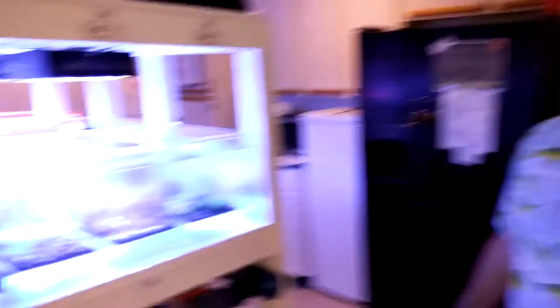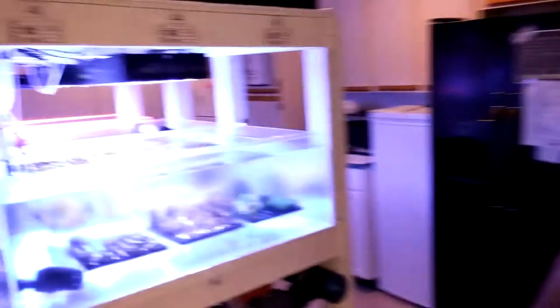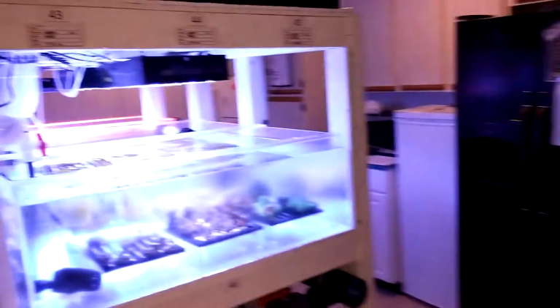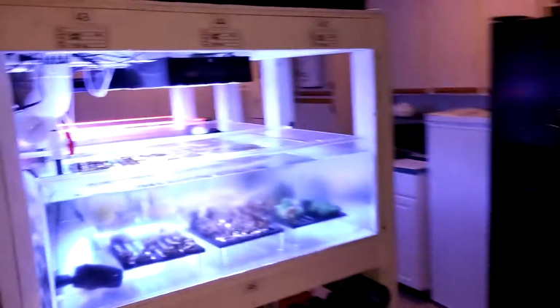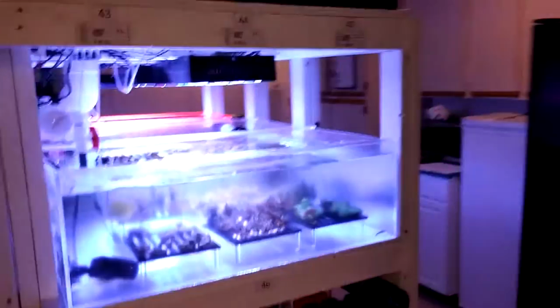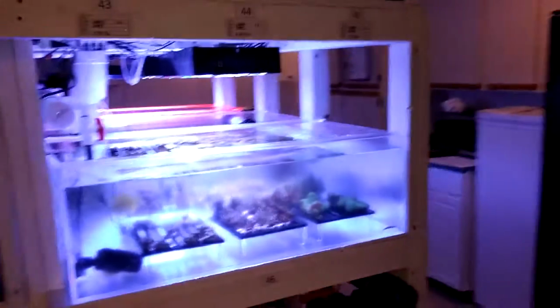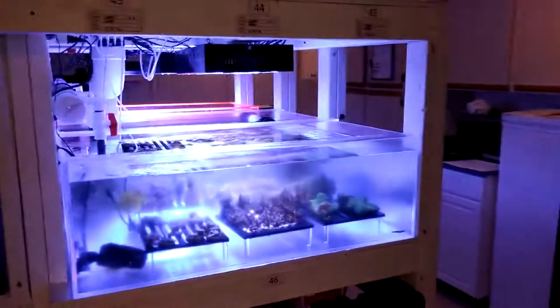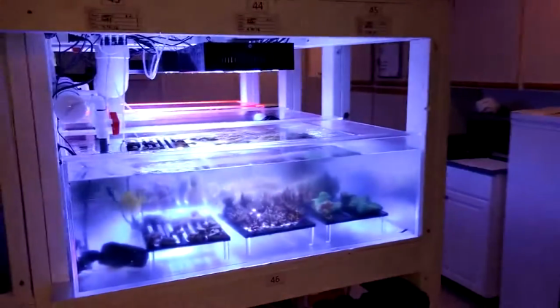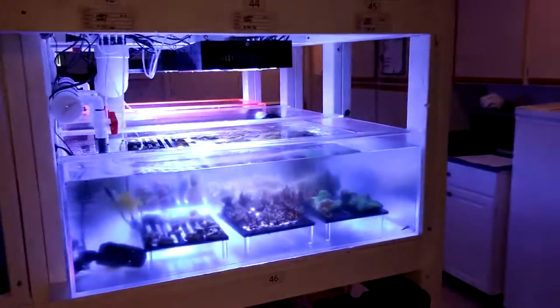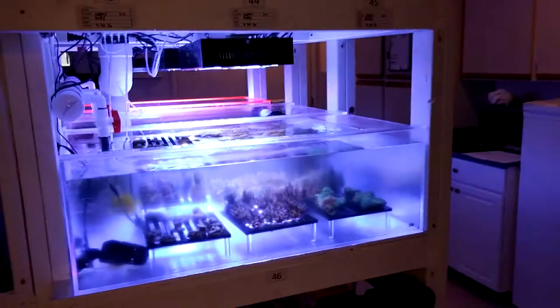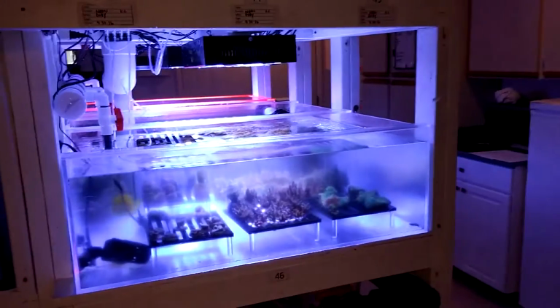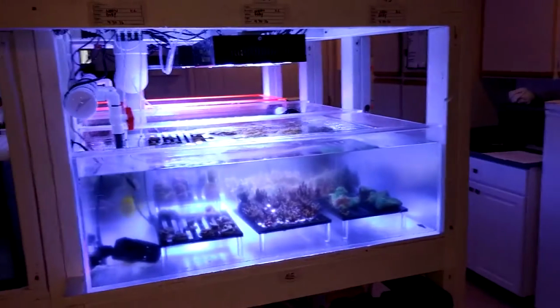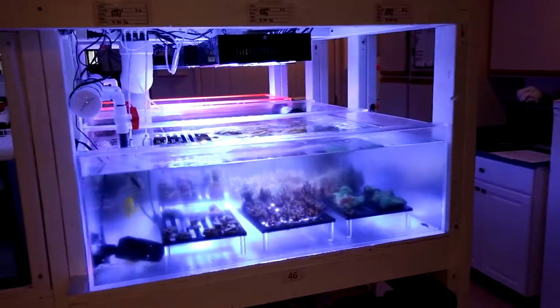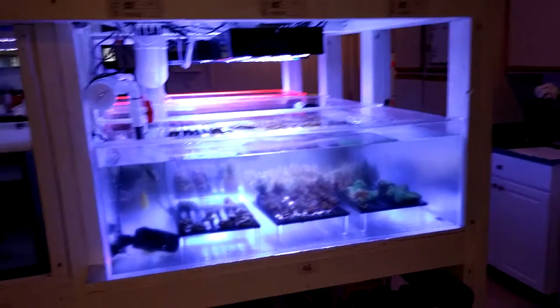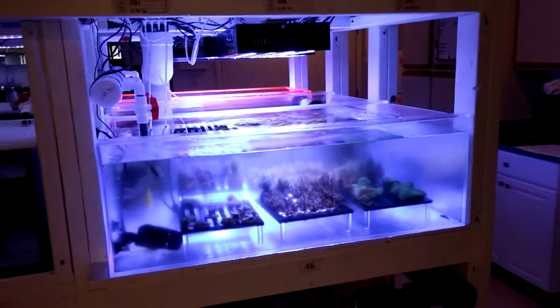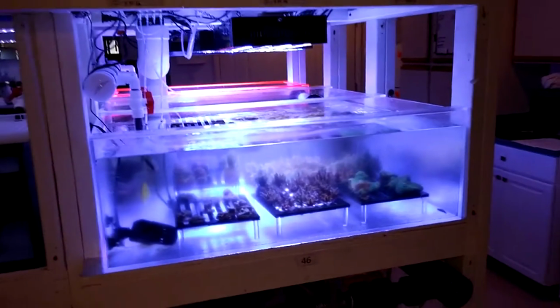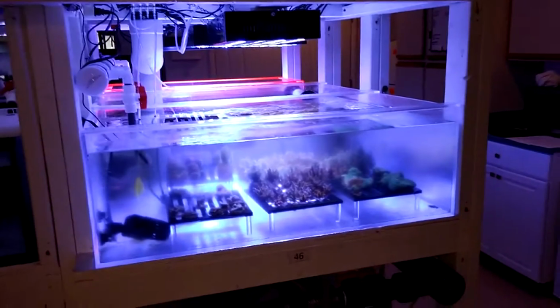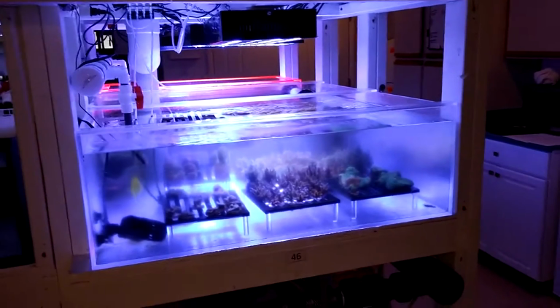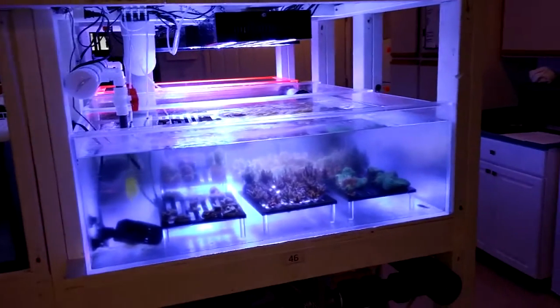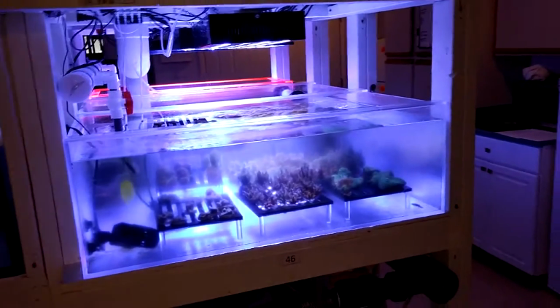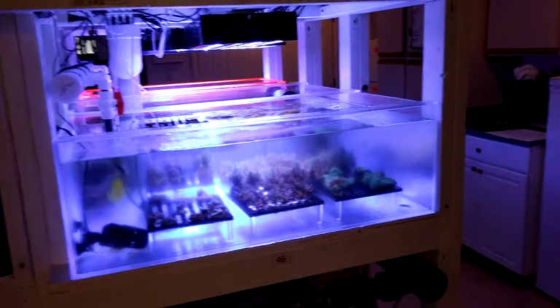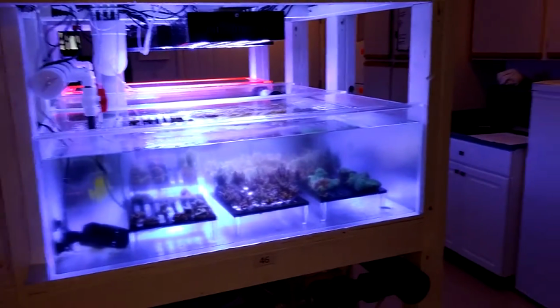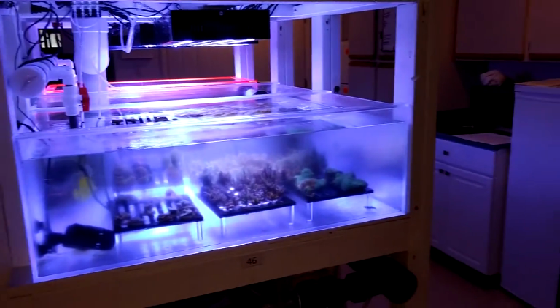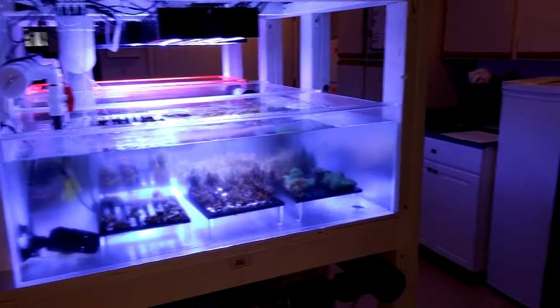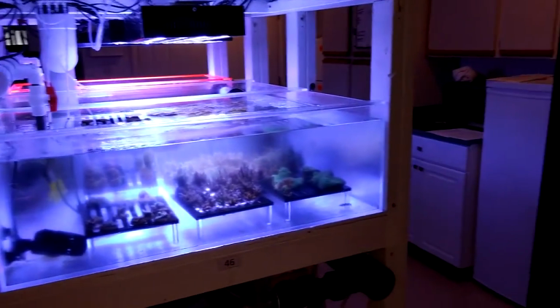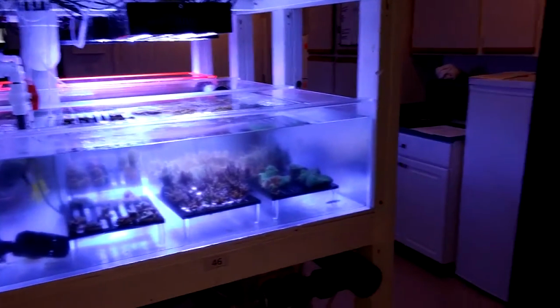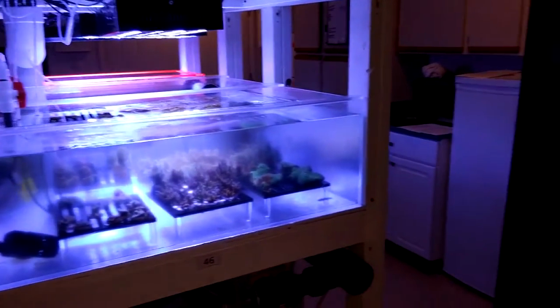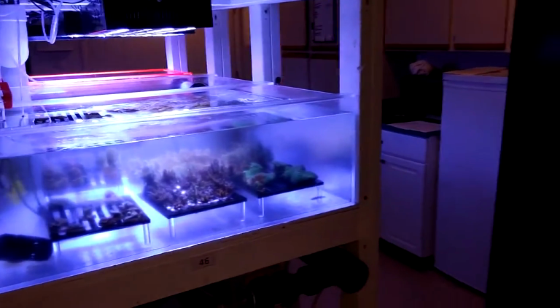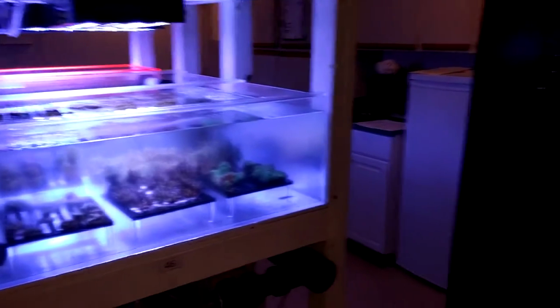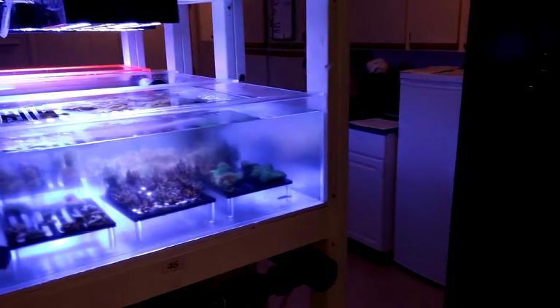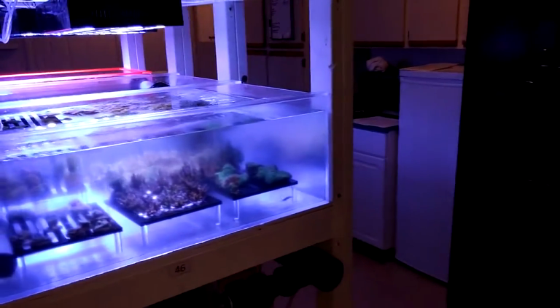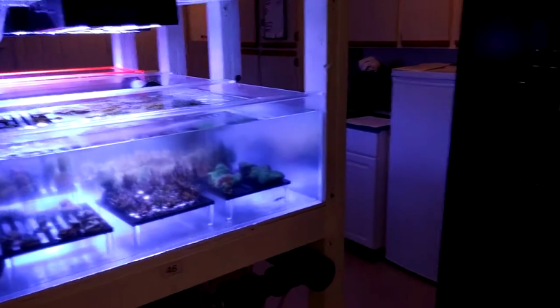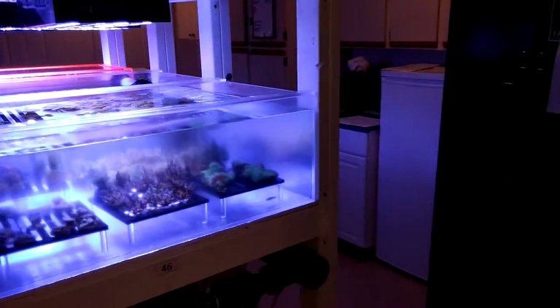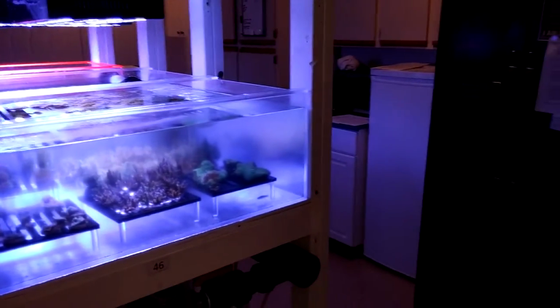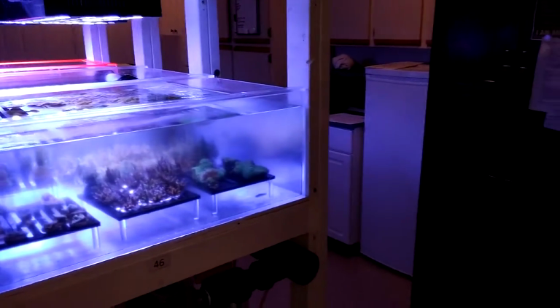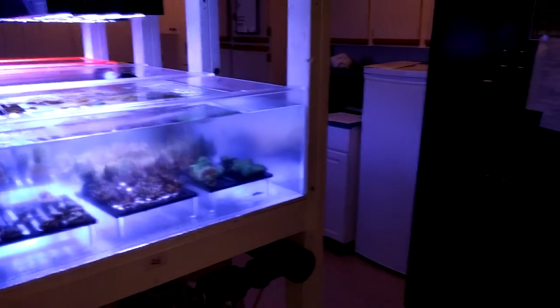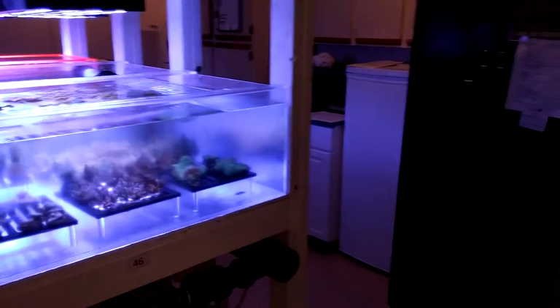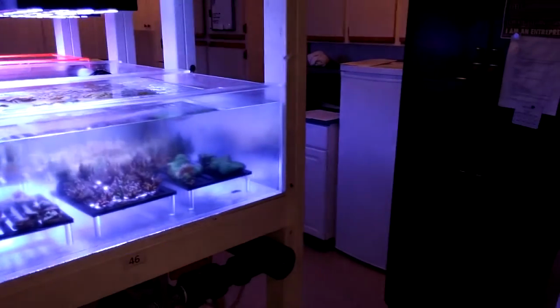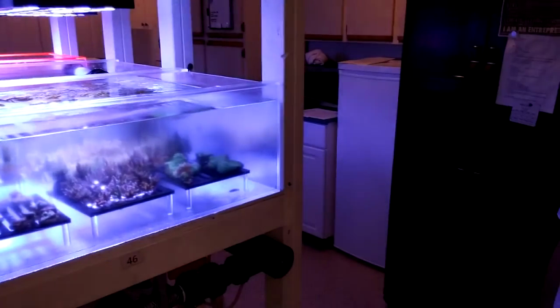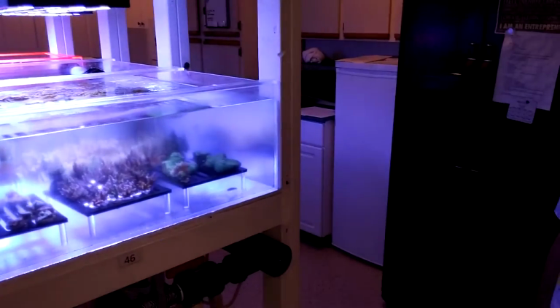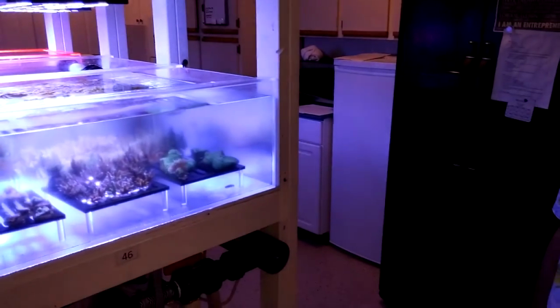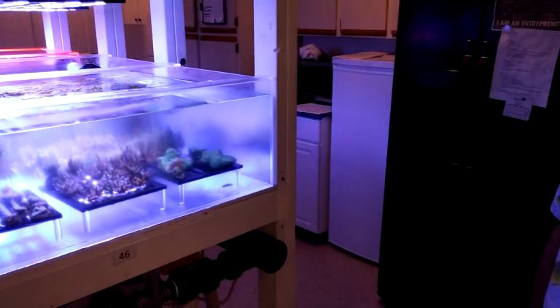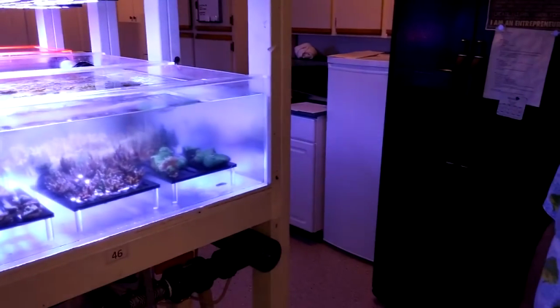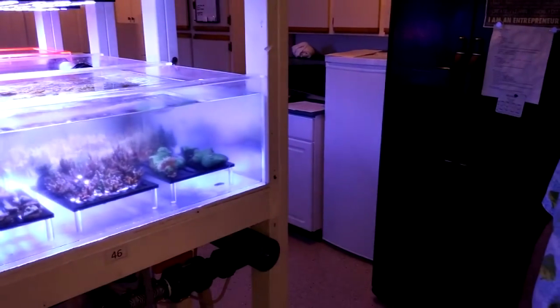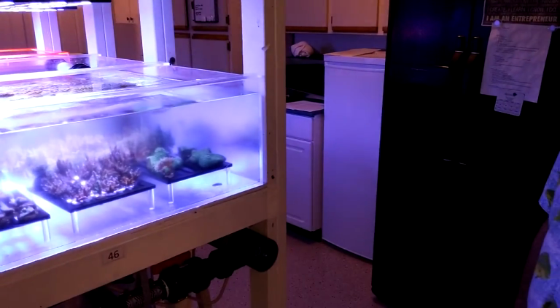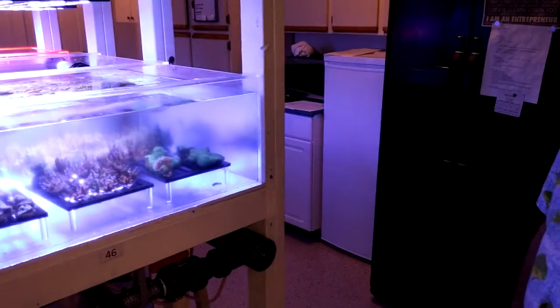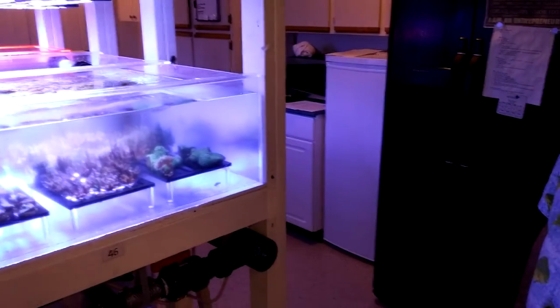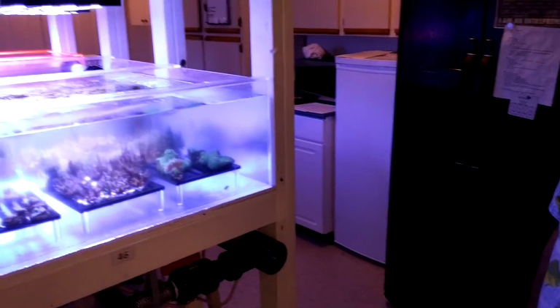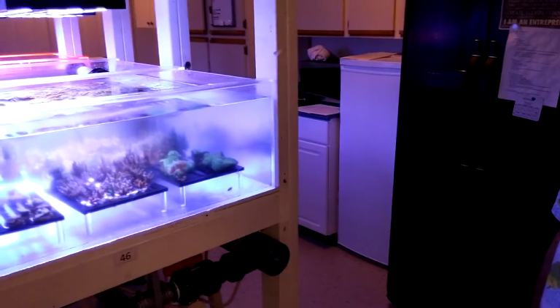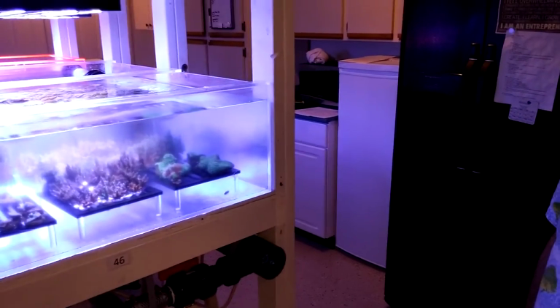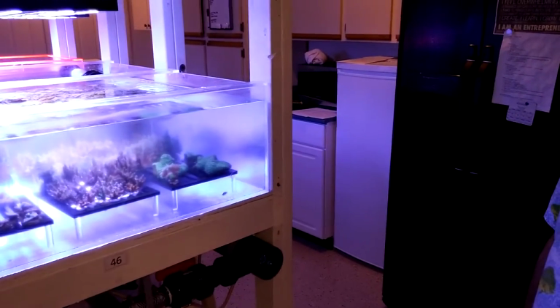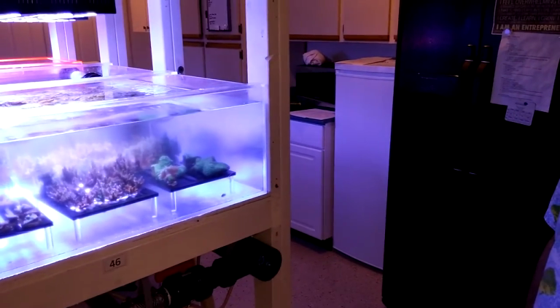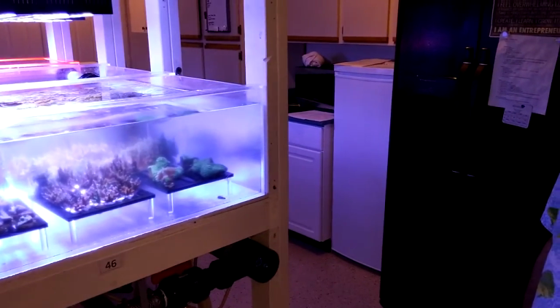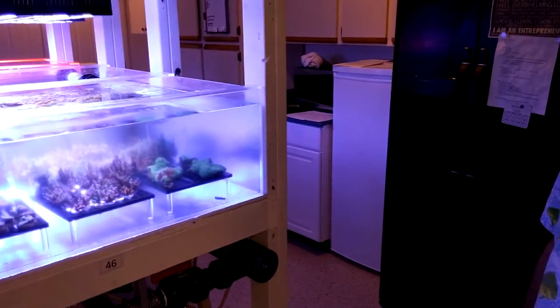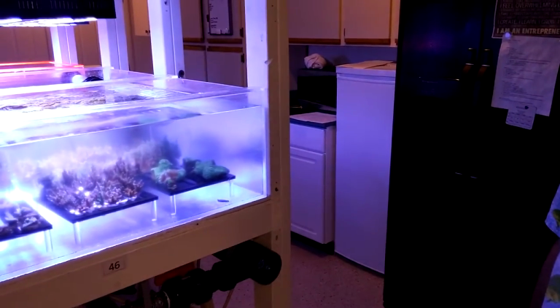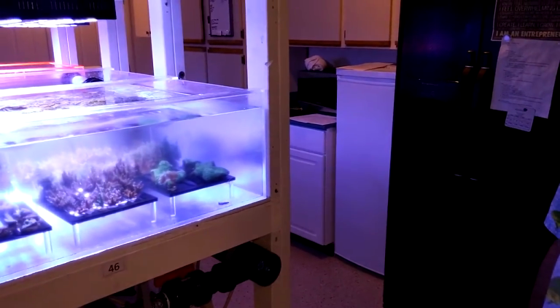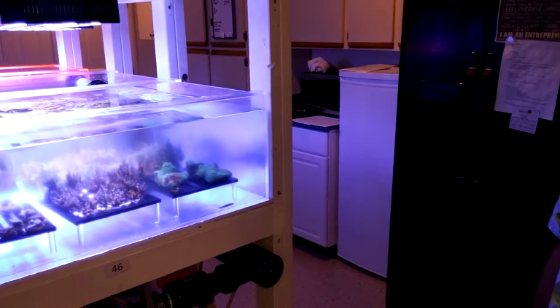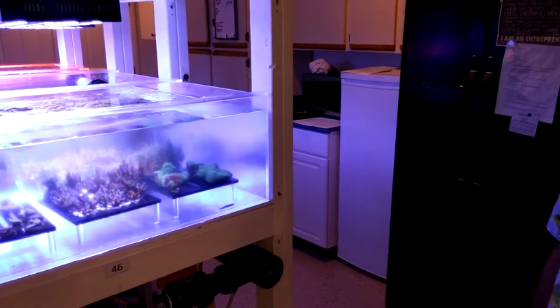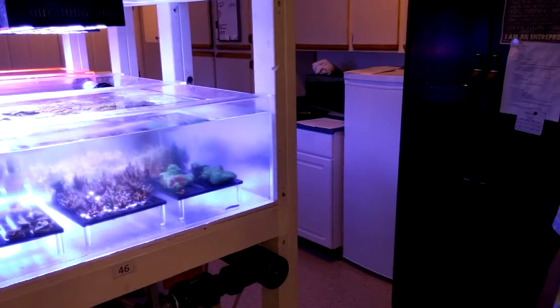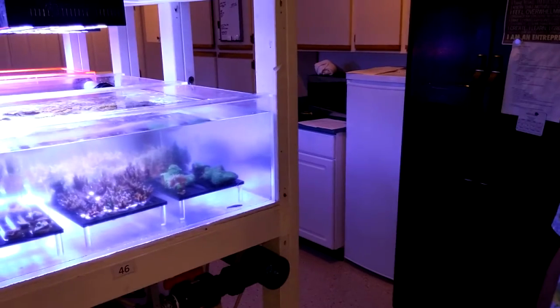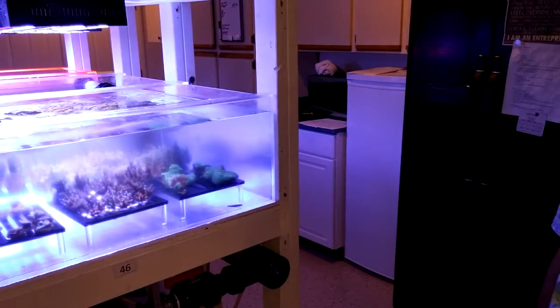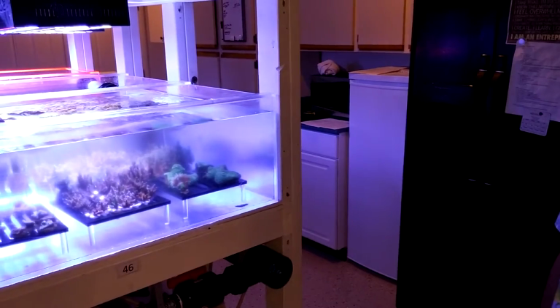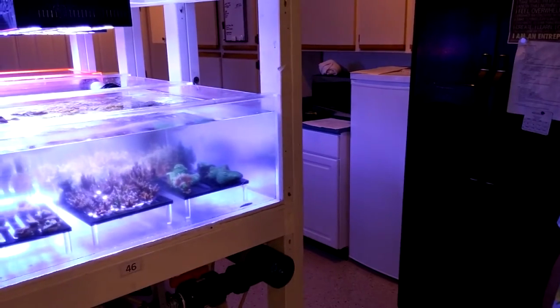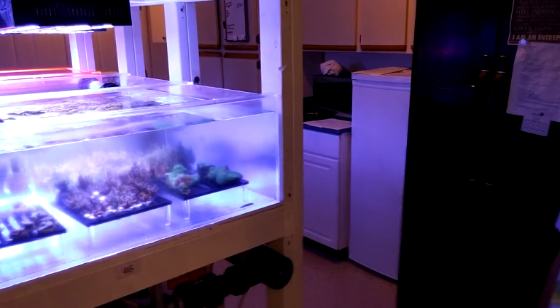I noticed they're corals in frag tanks — tanks that are designed to grow fragments of corals out.